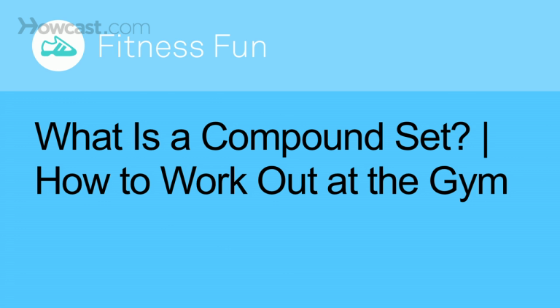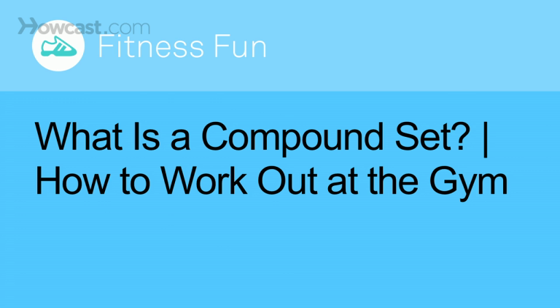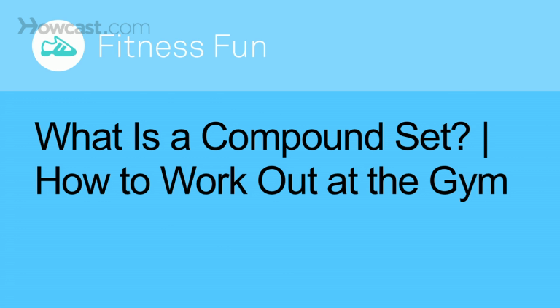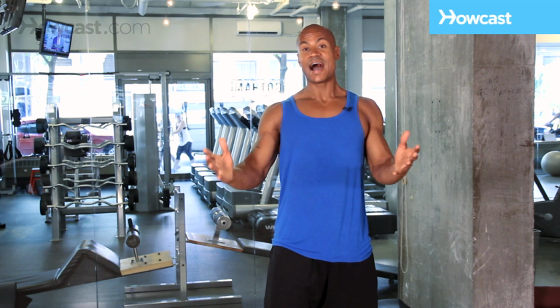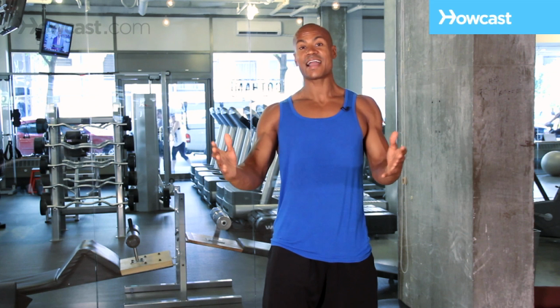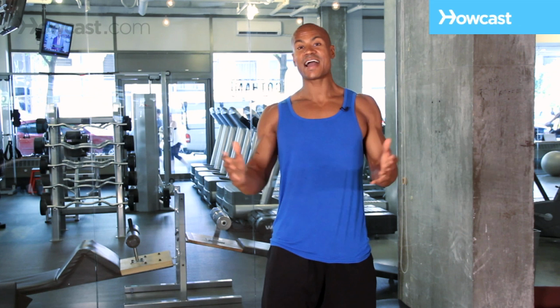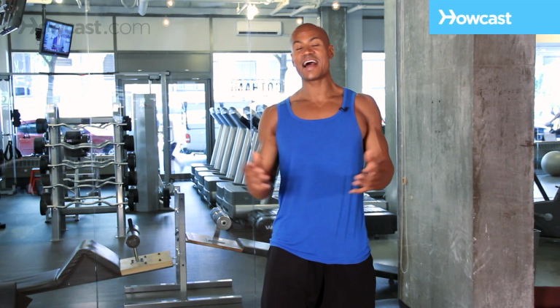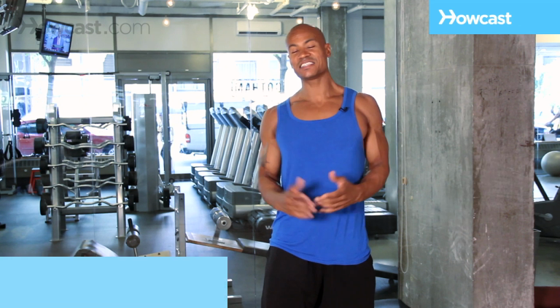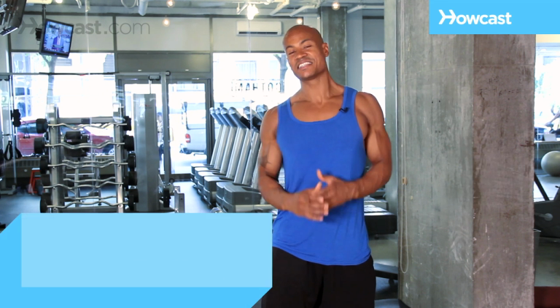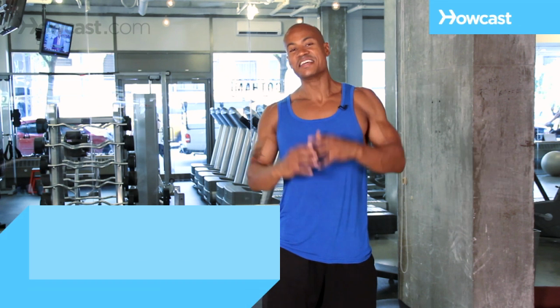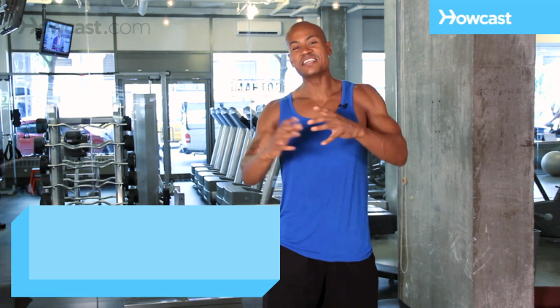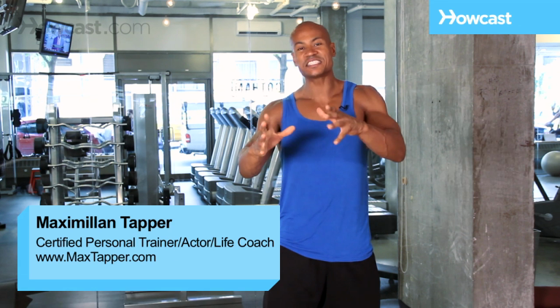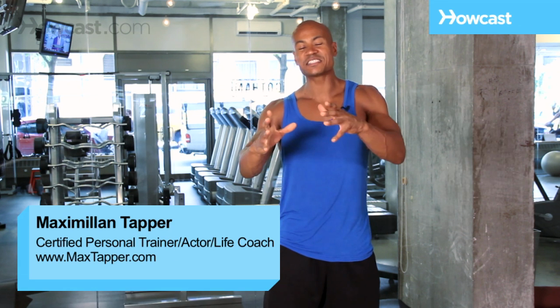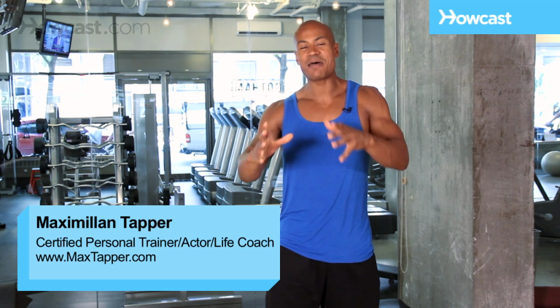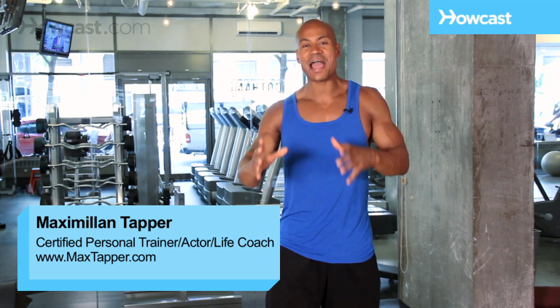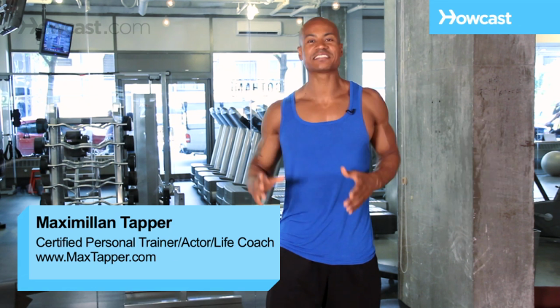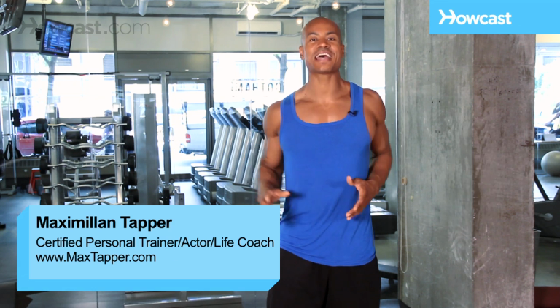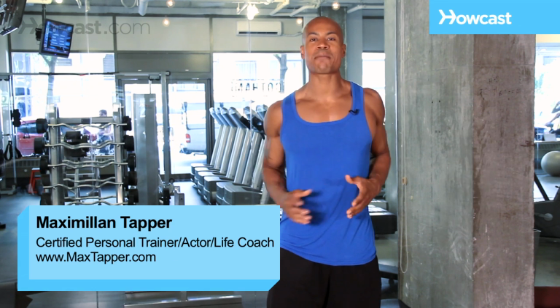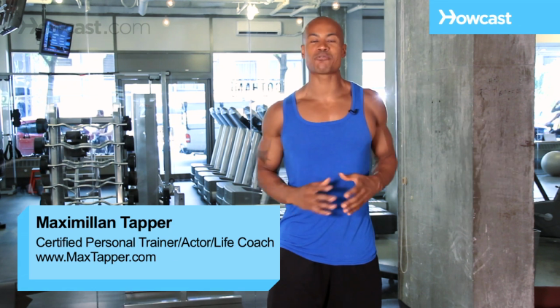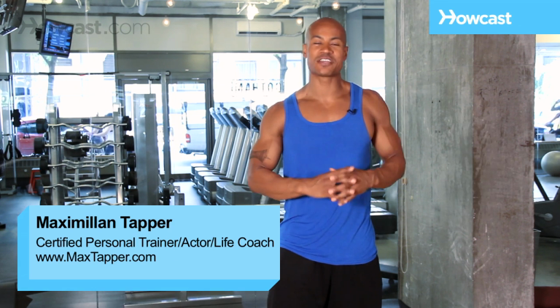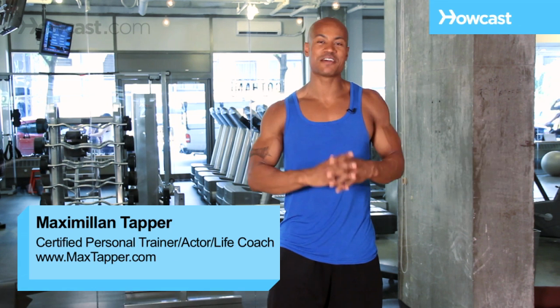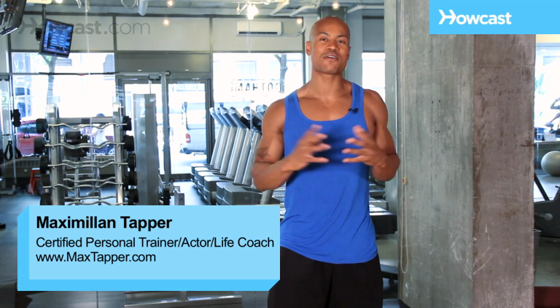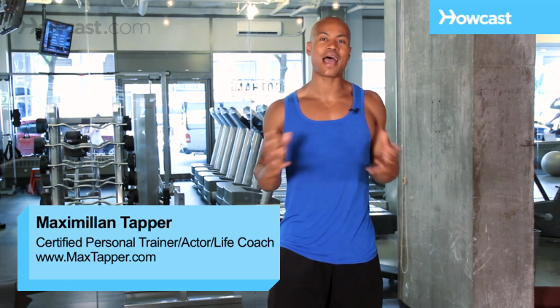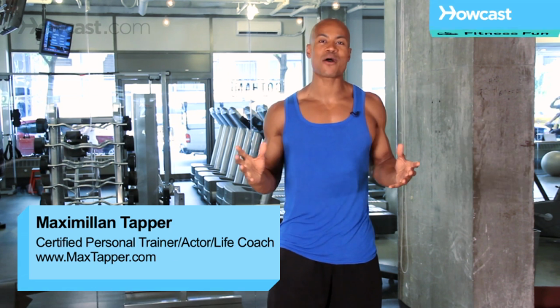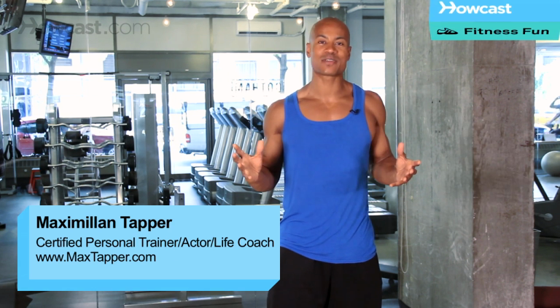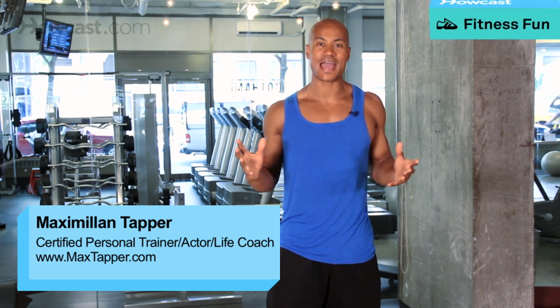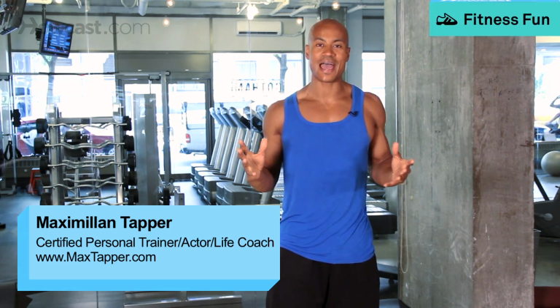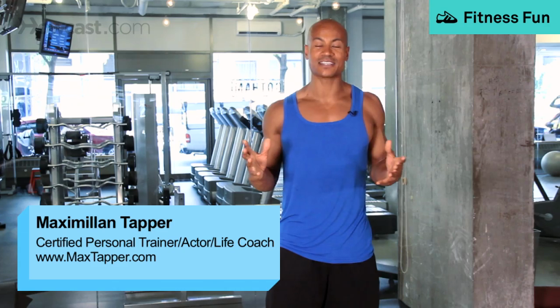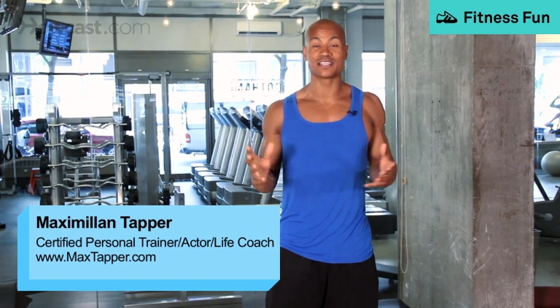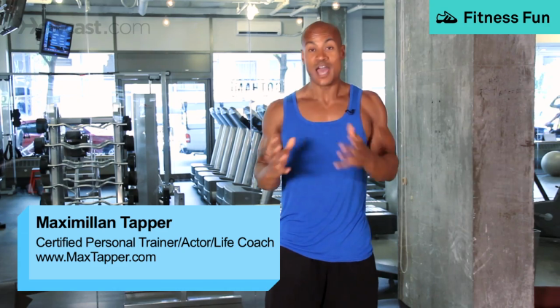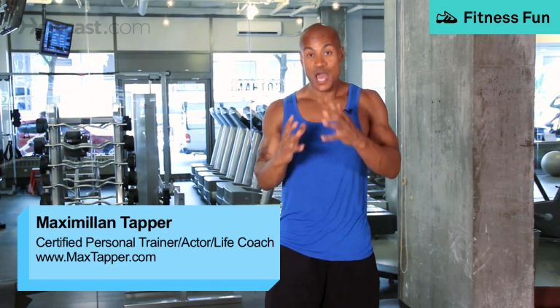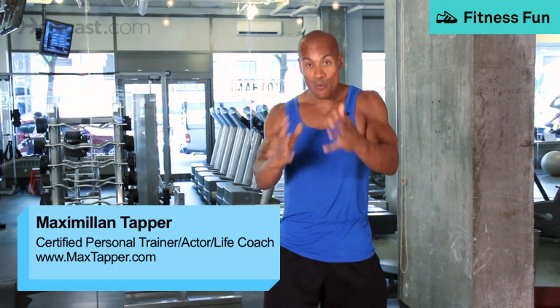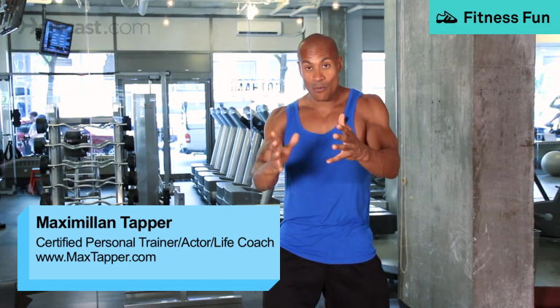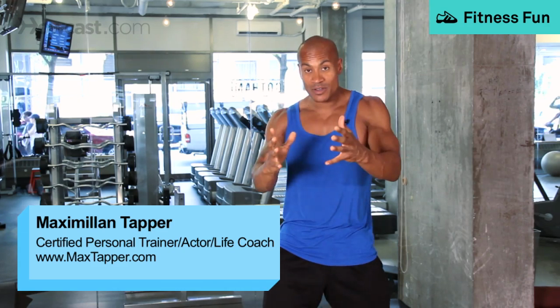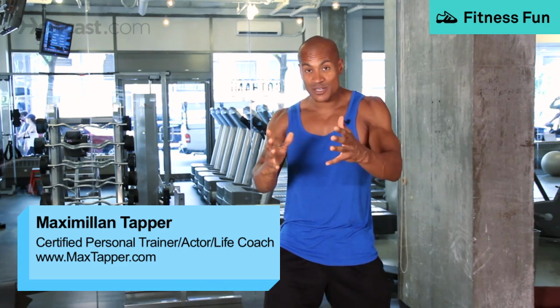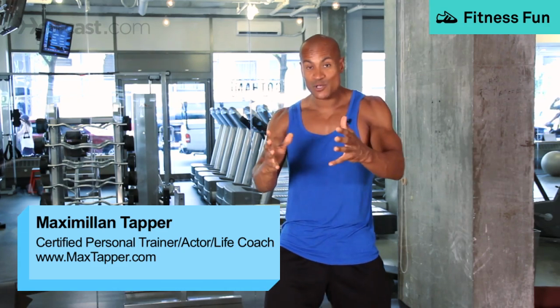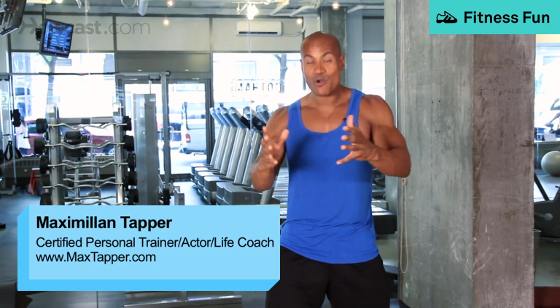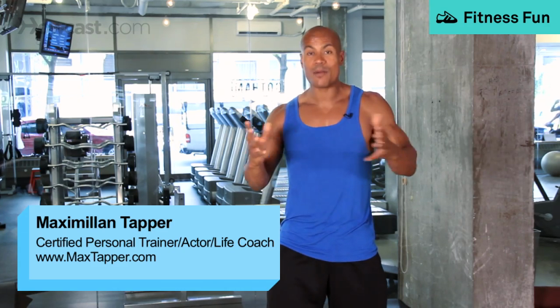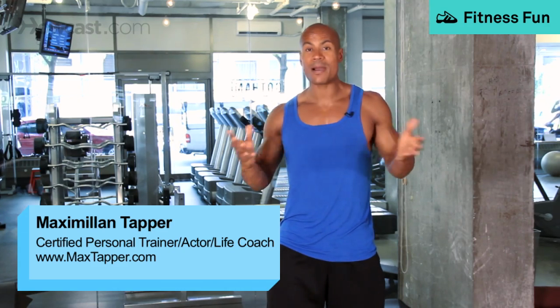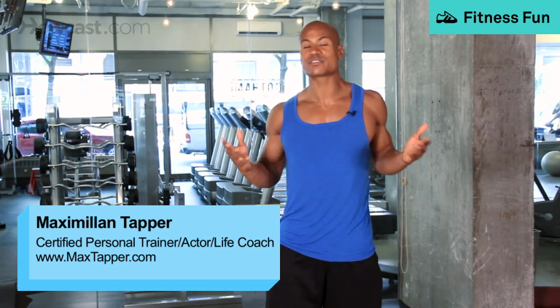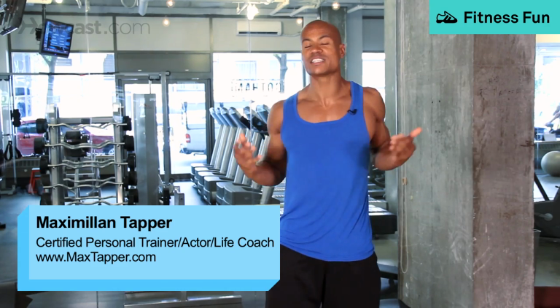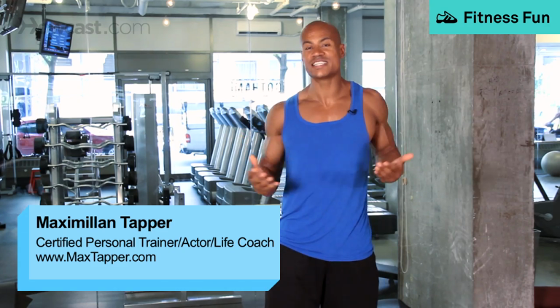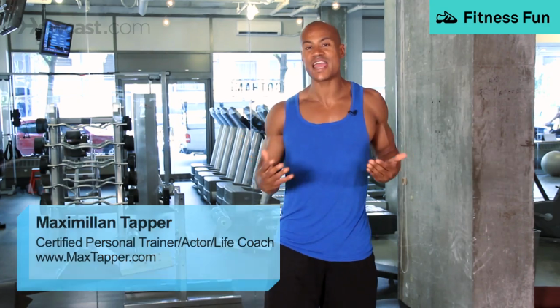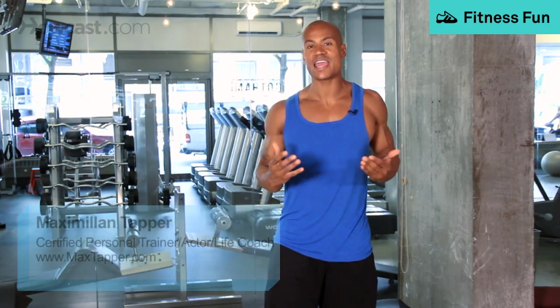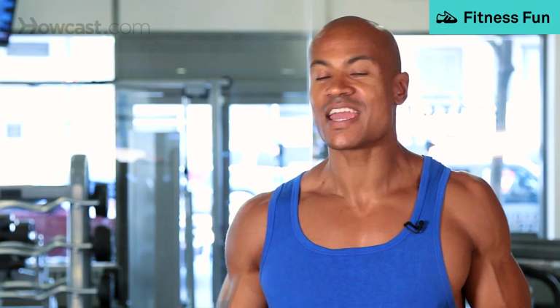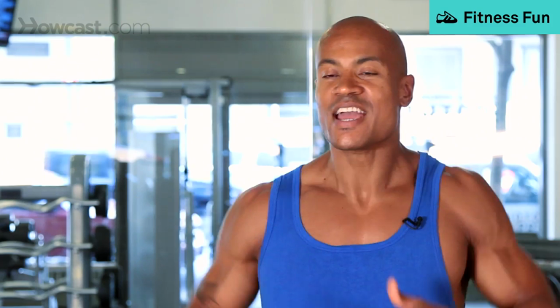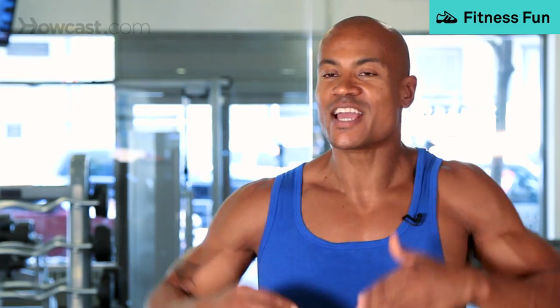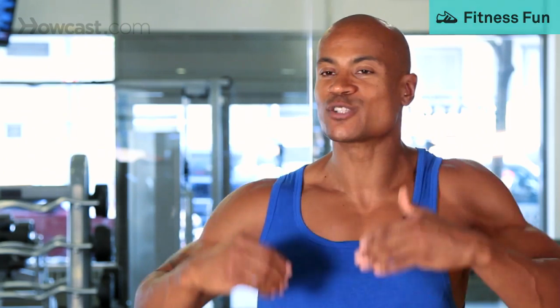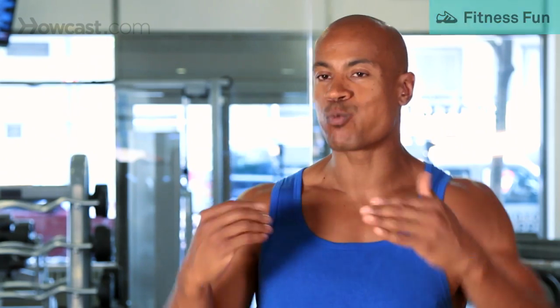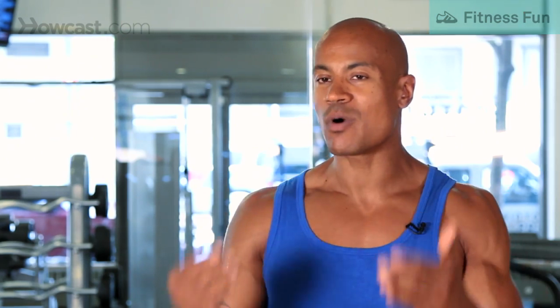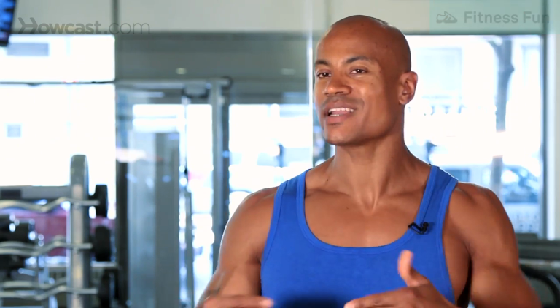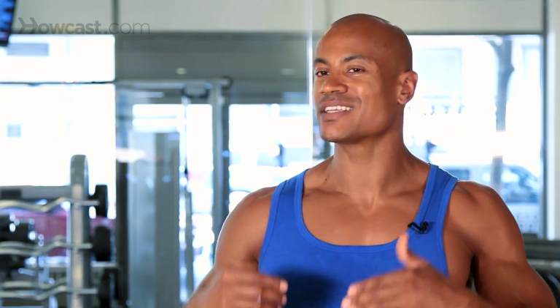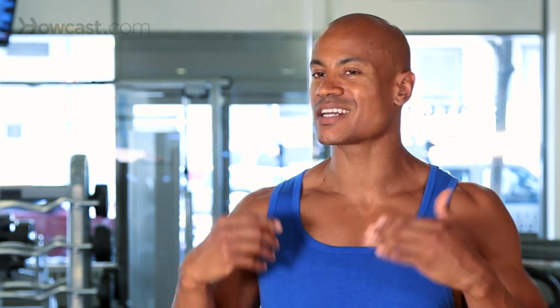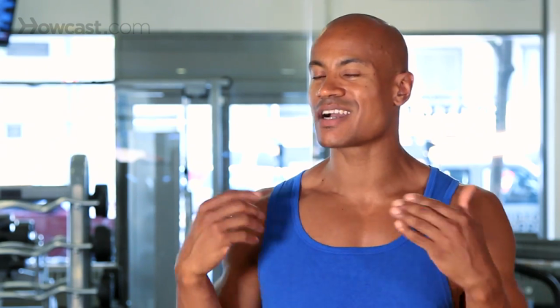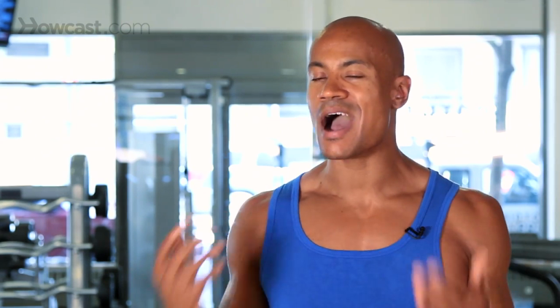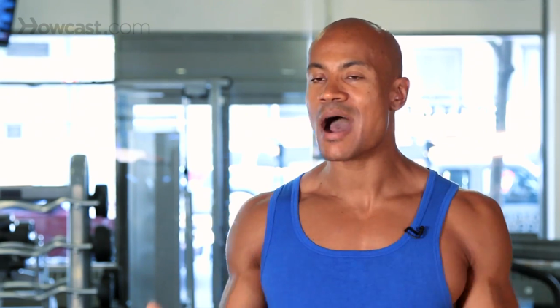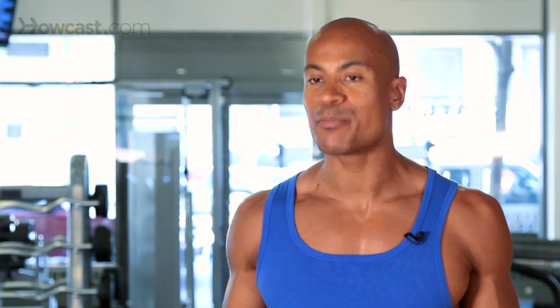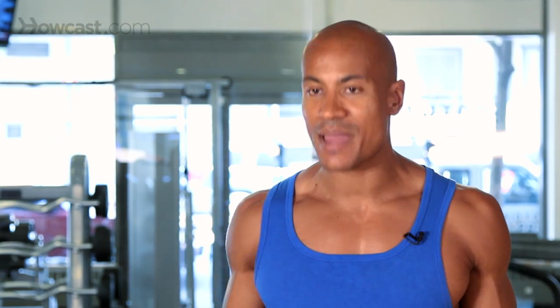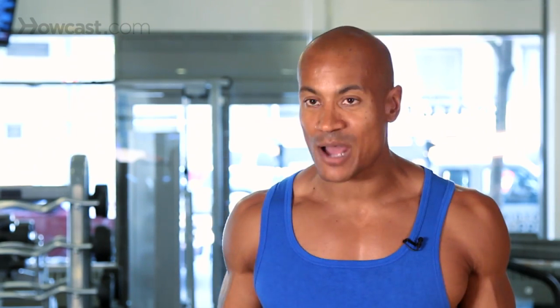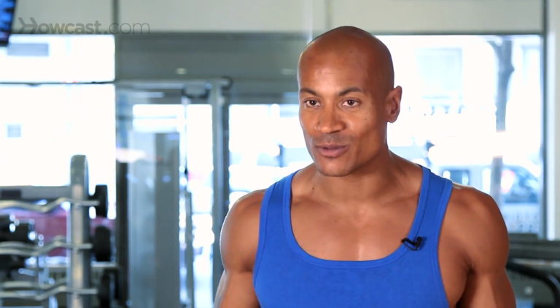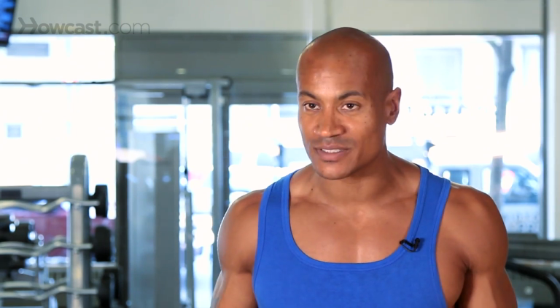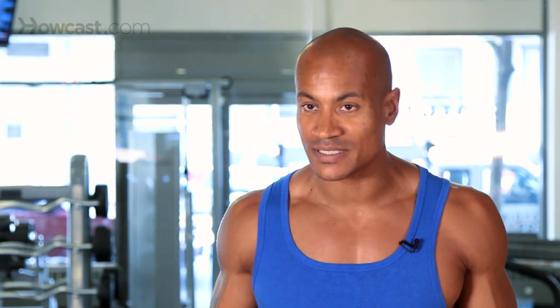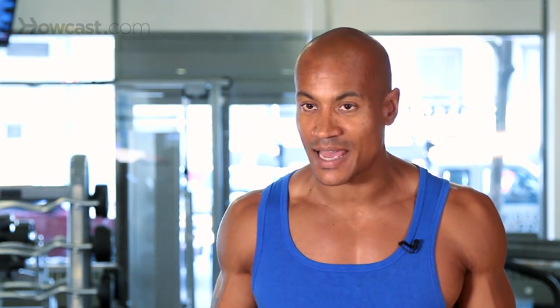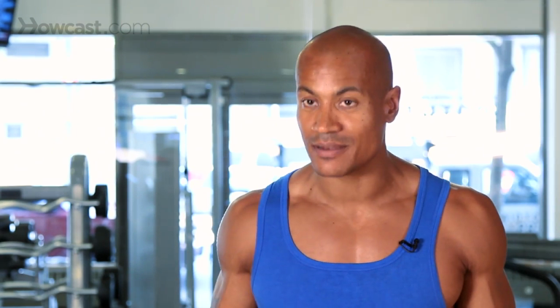Hi guys. This is Max Happer again for HowCast, and what we're going to talk about today is what is a compound set.